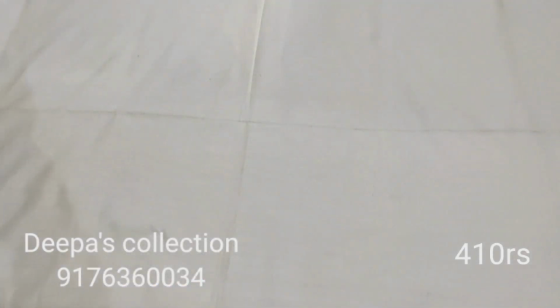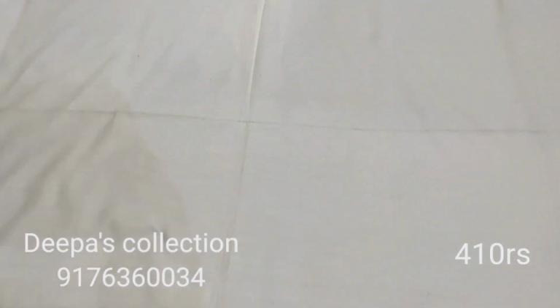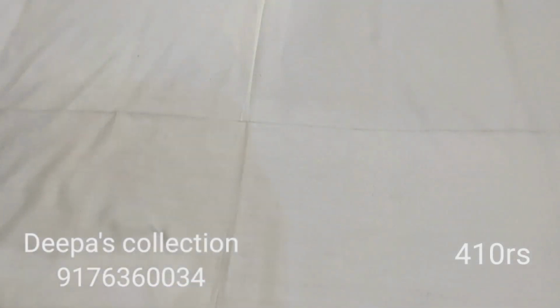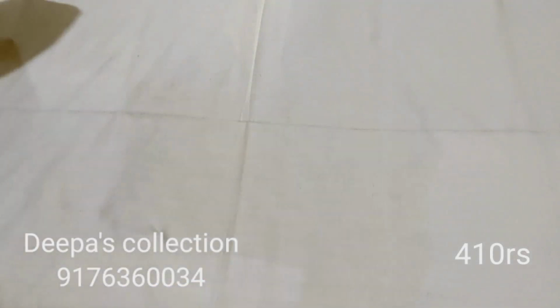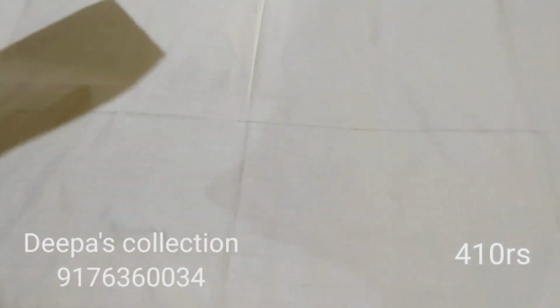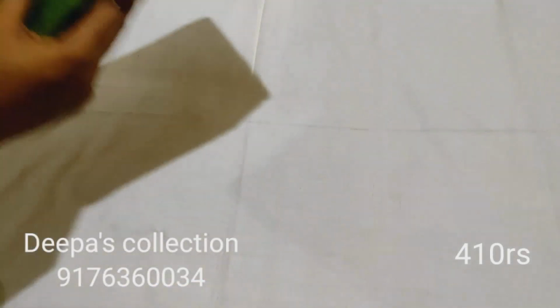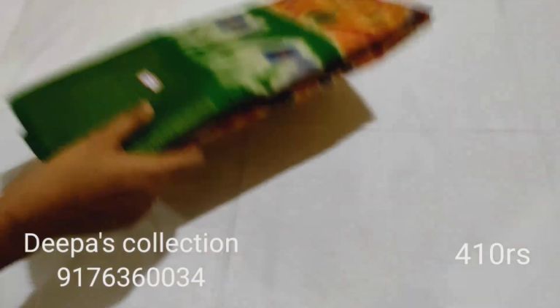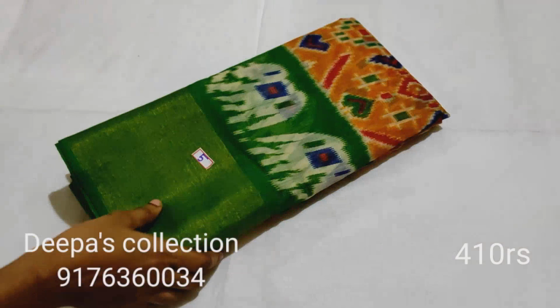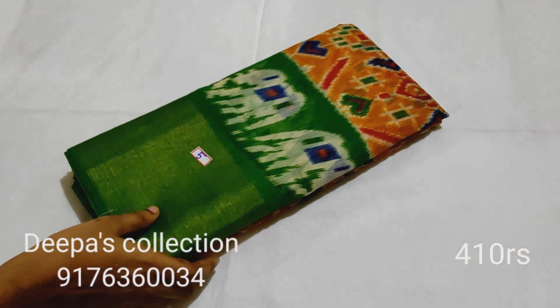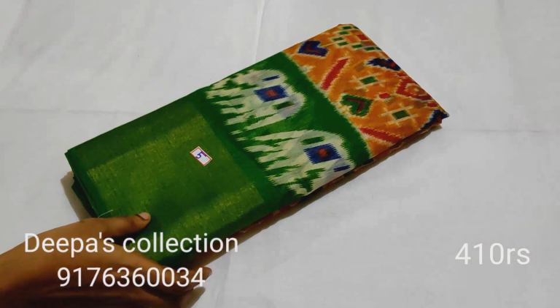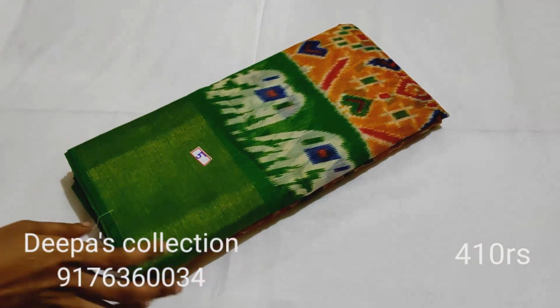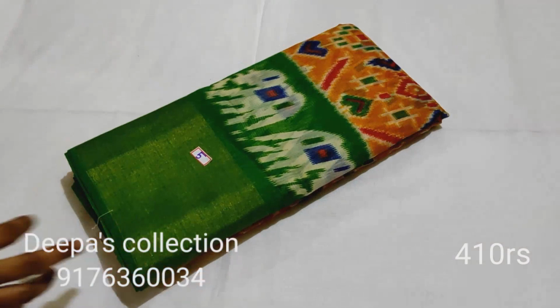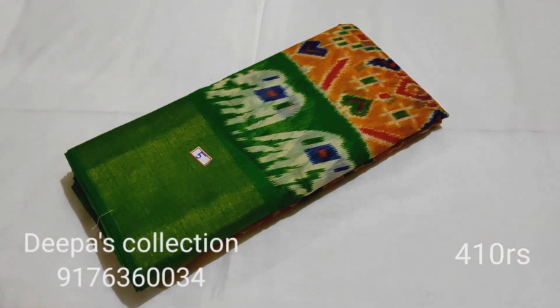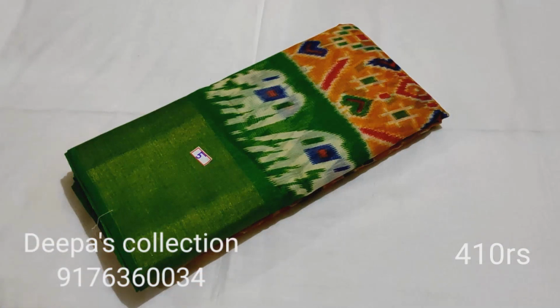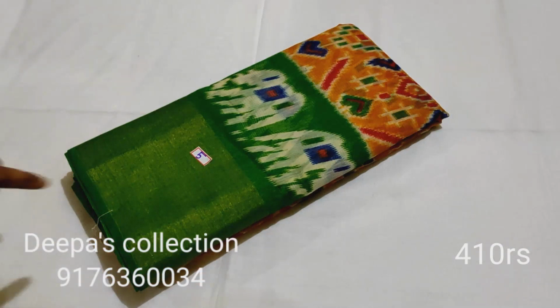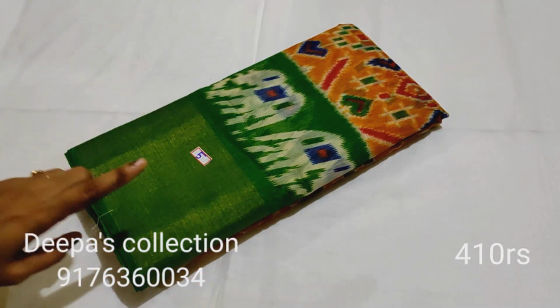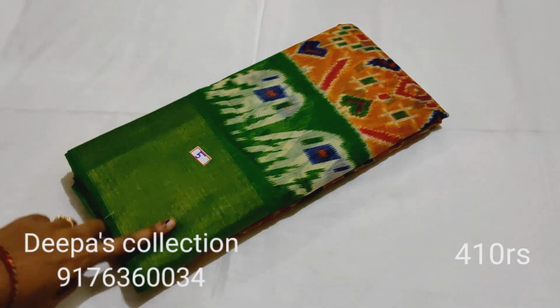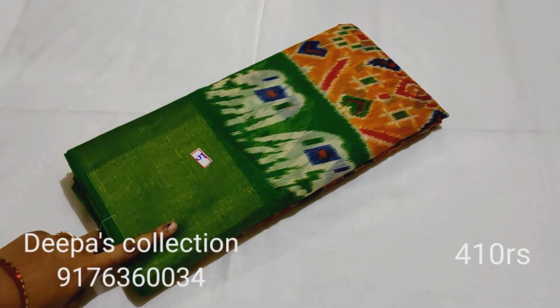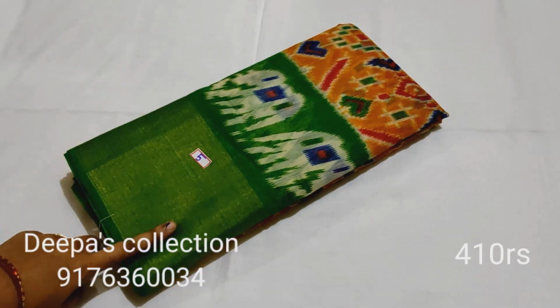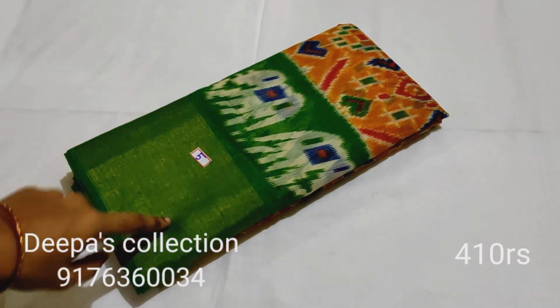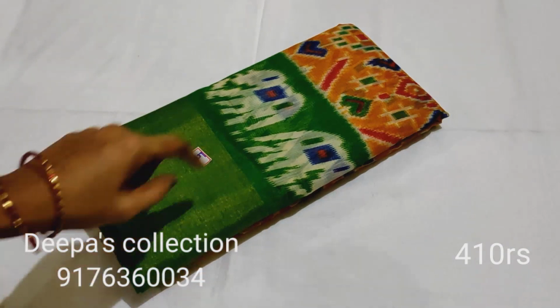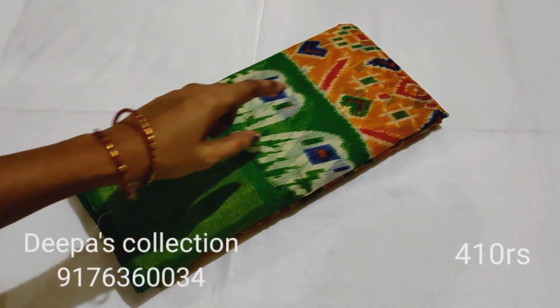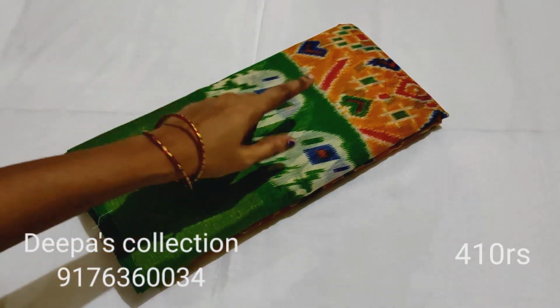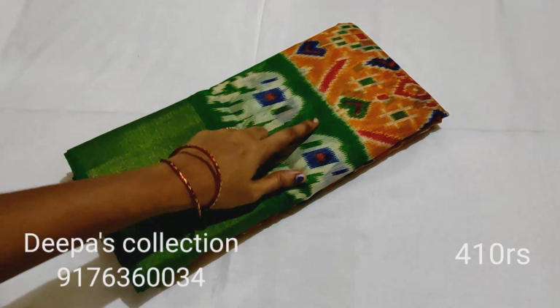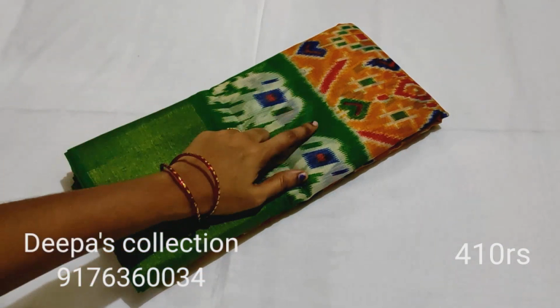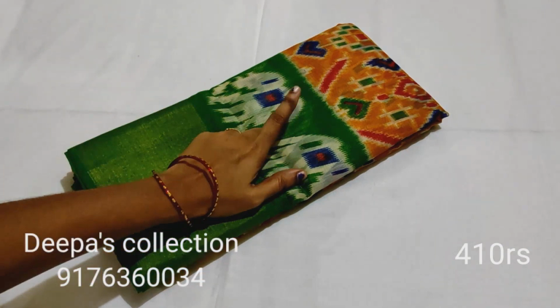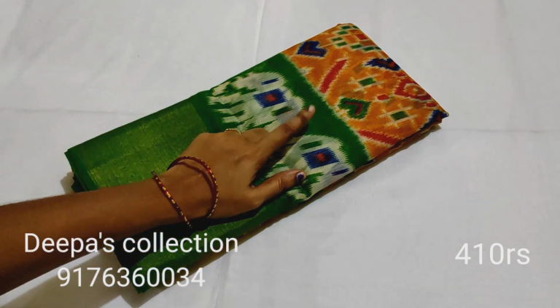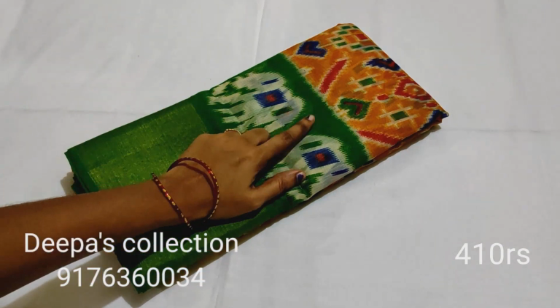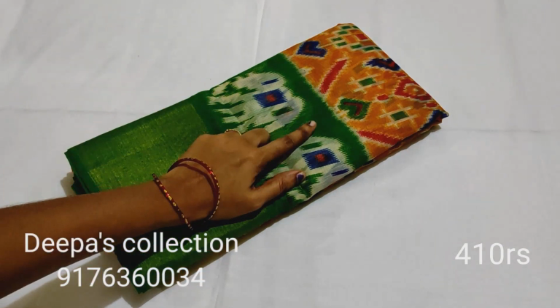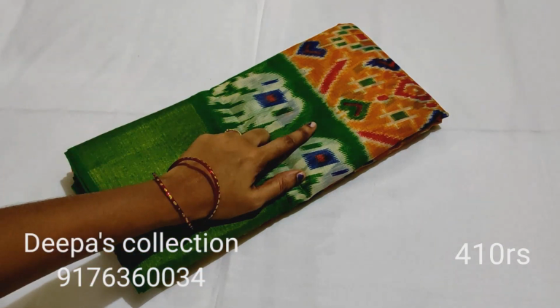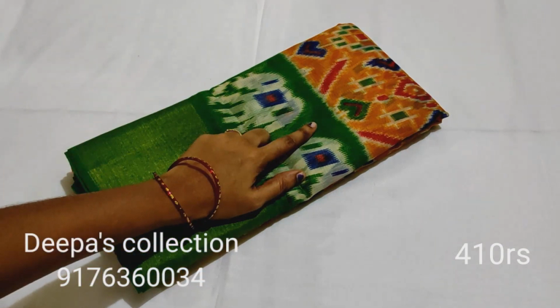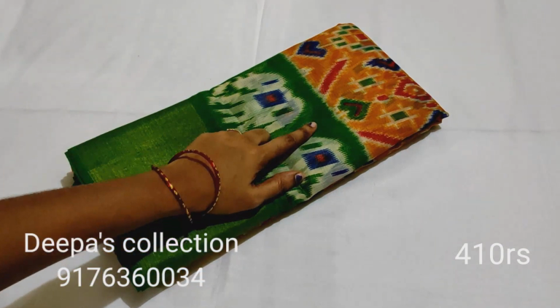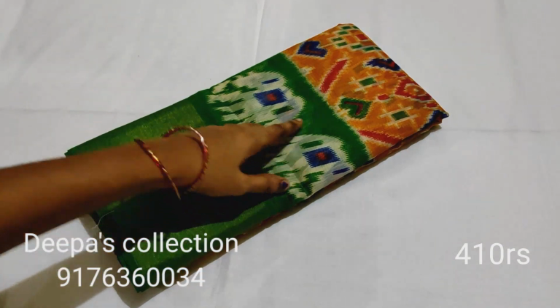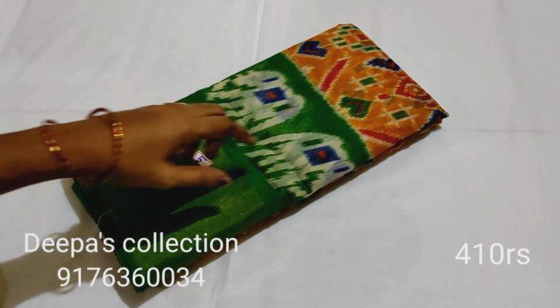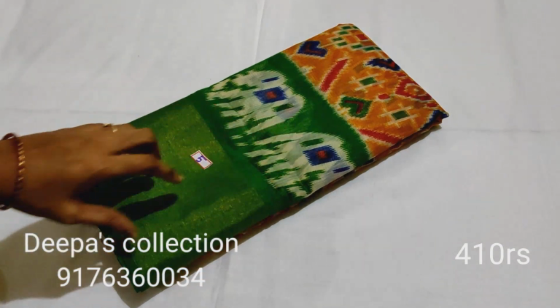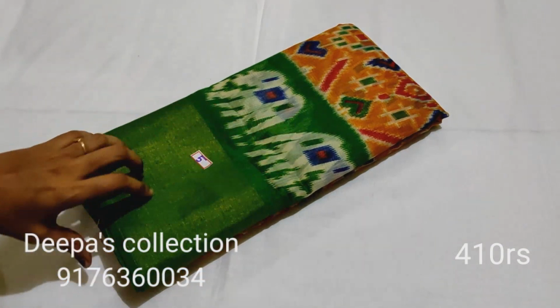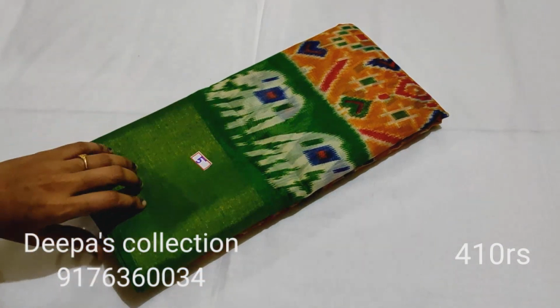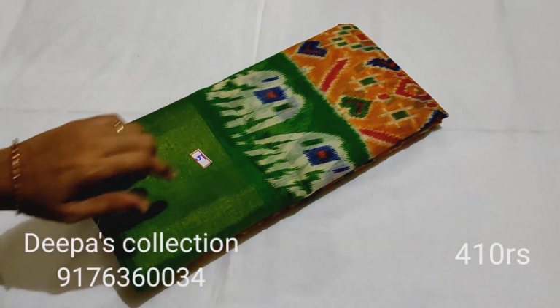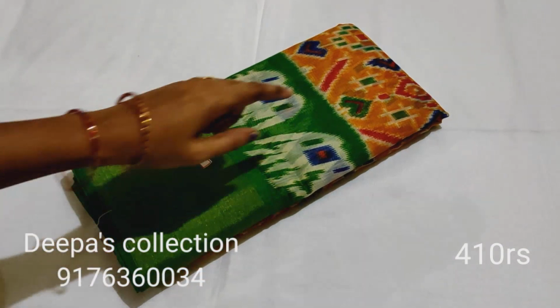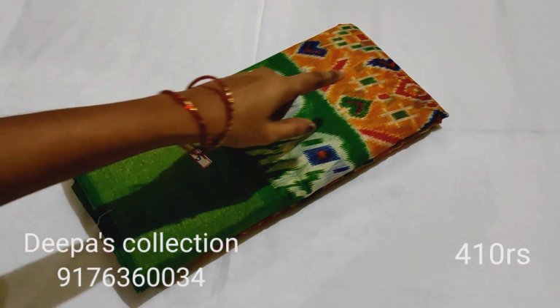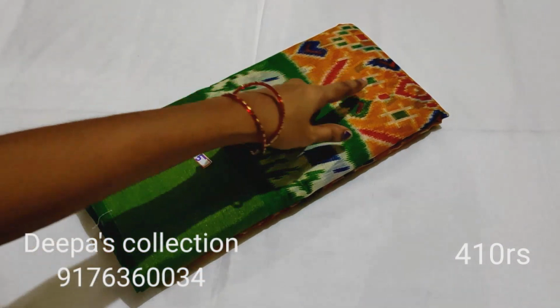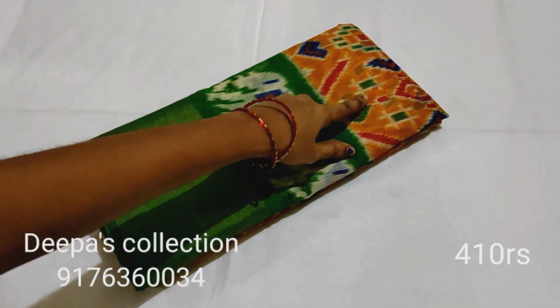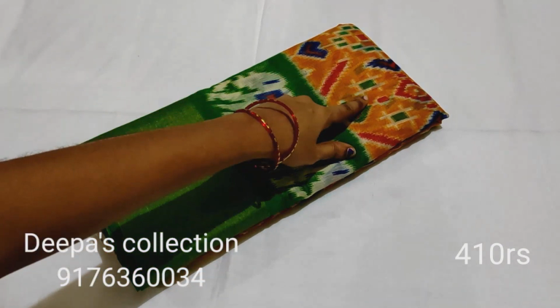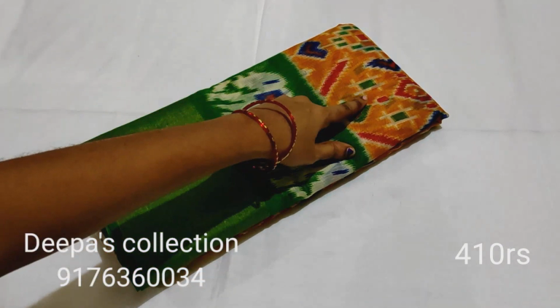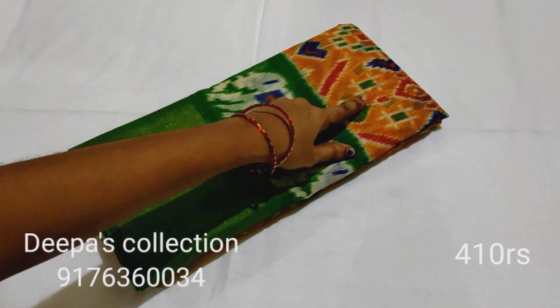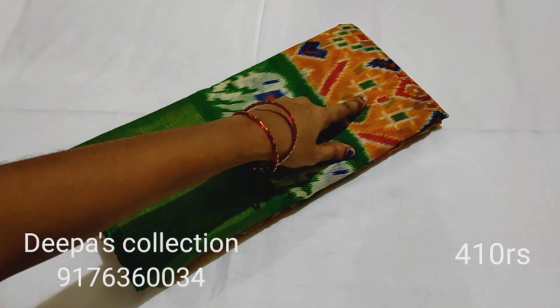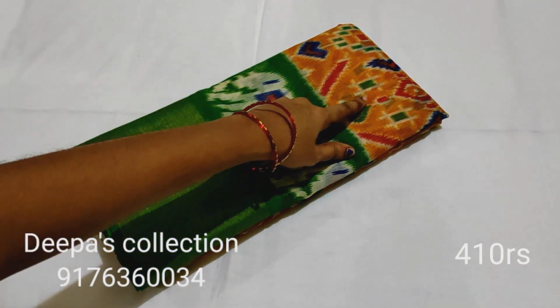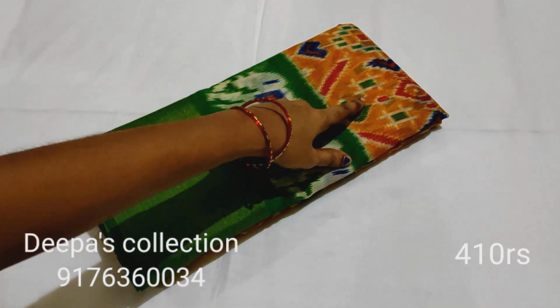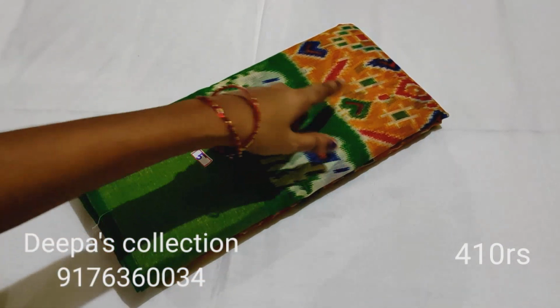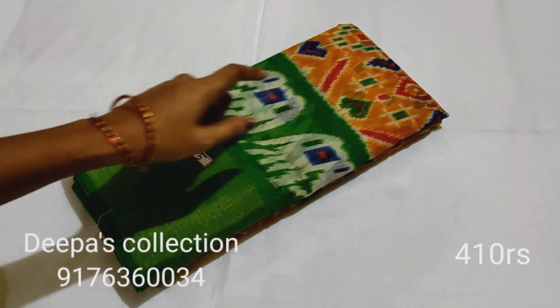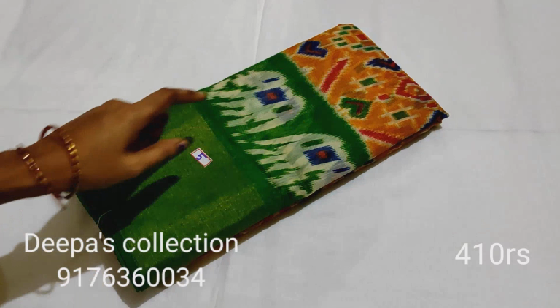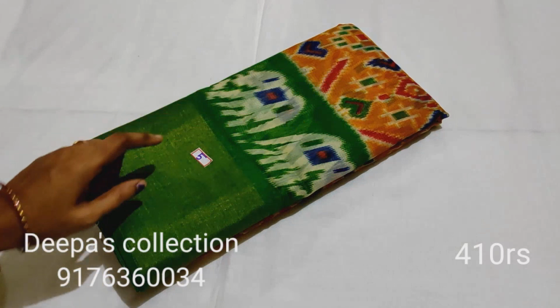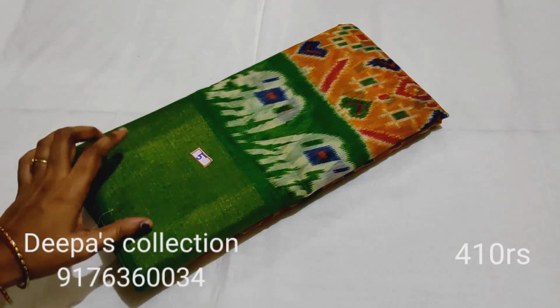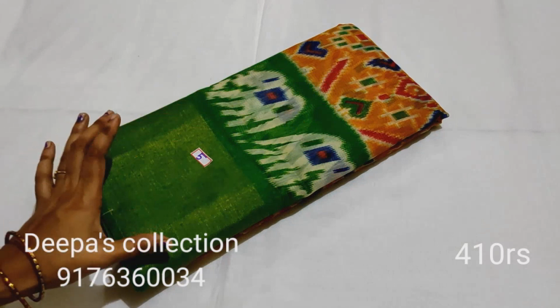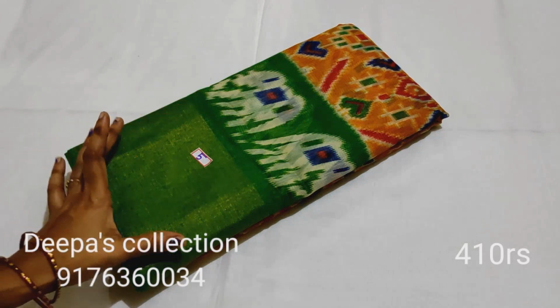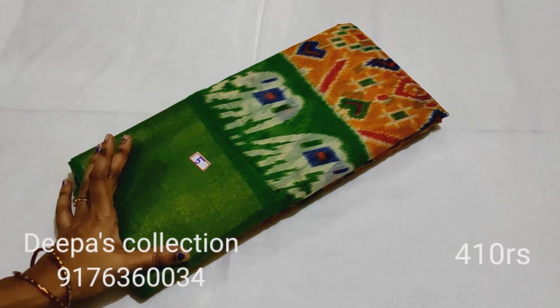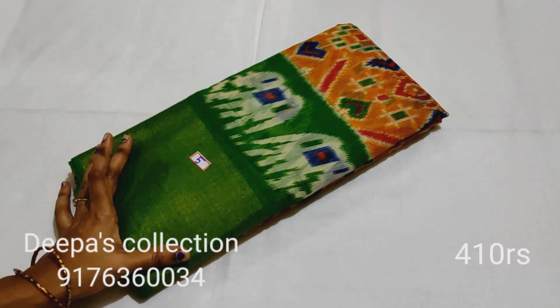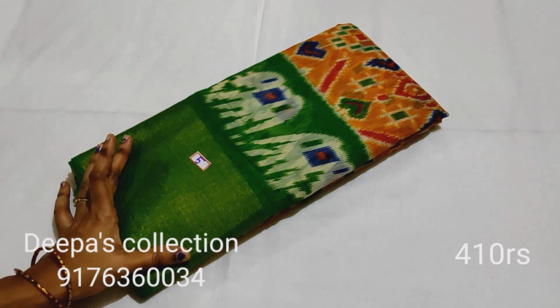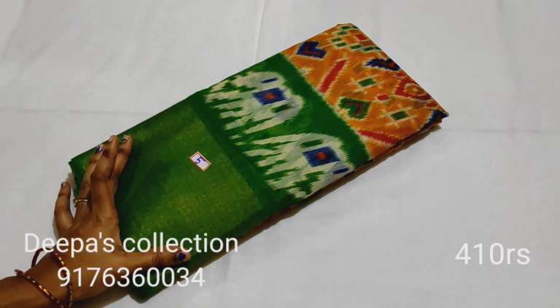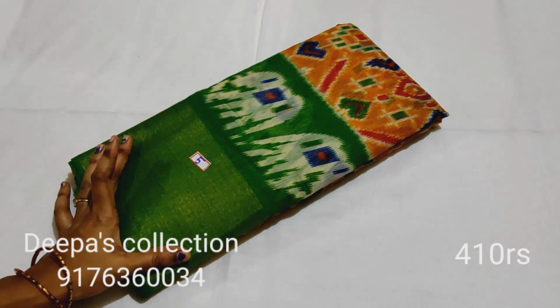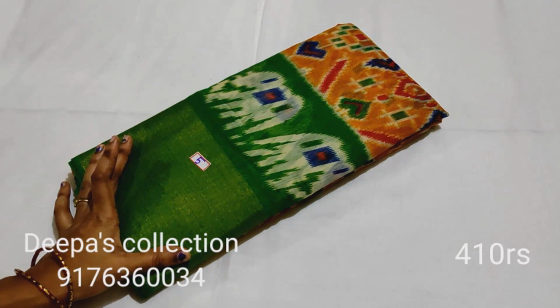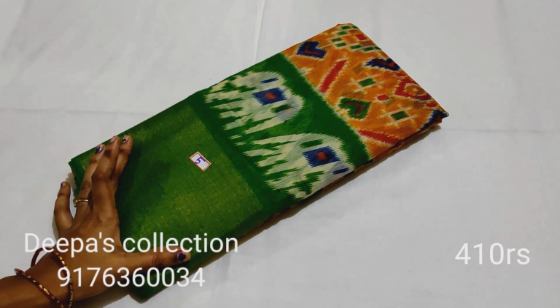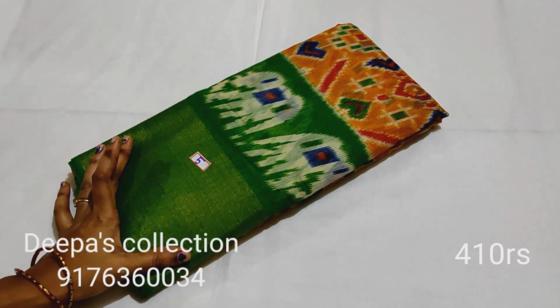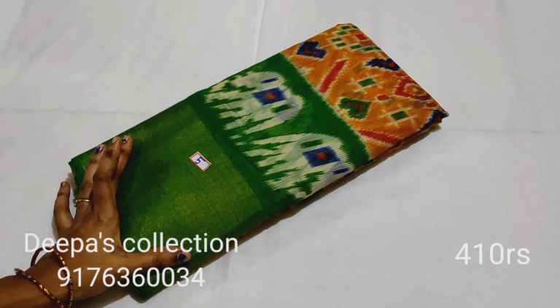Sari number 5: this is a Pochambailly model. Mustard yellow color with a green color border.